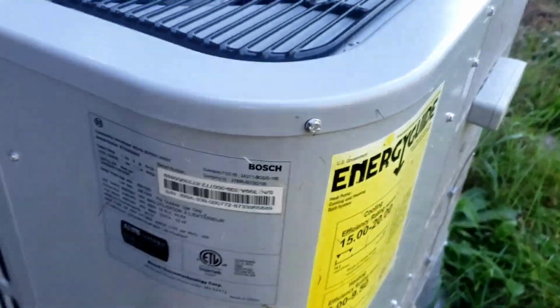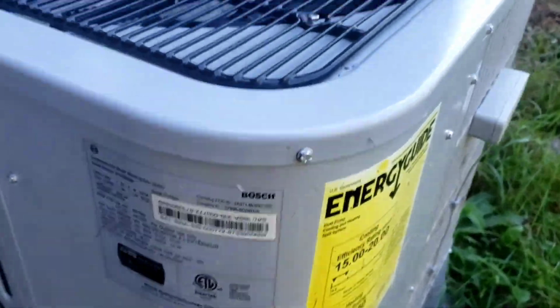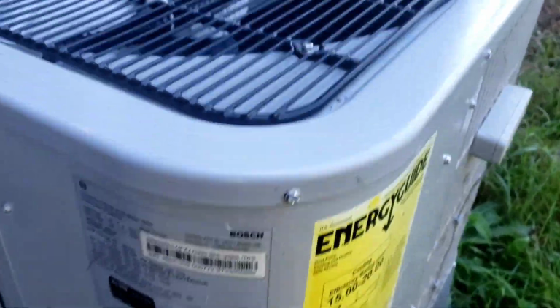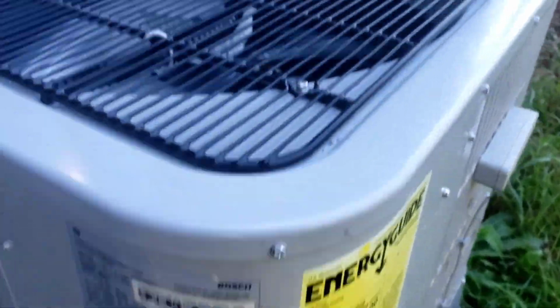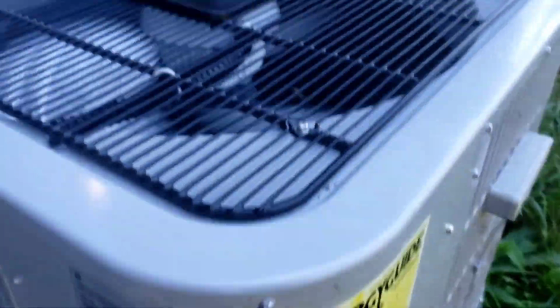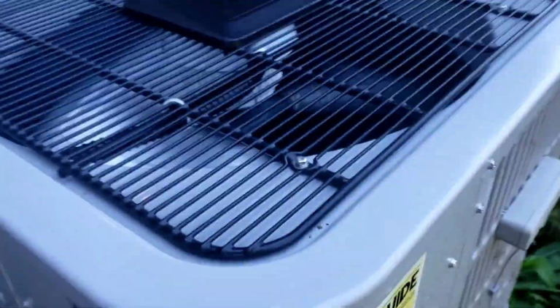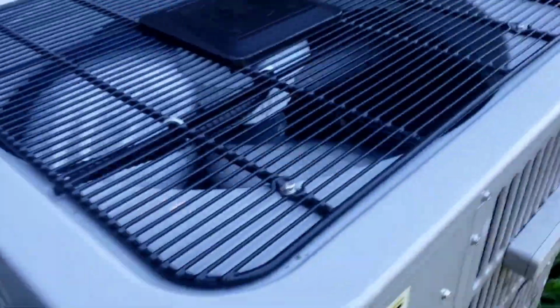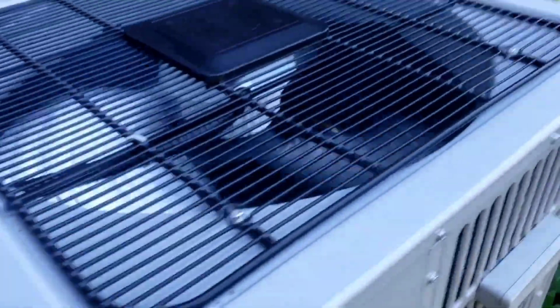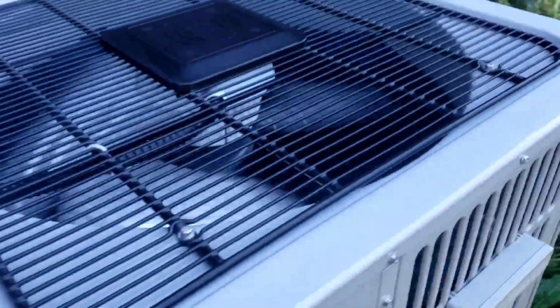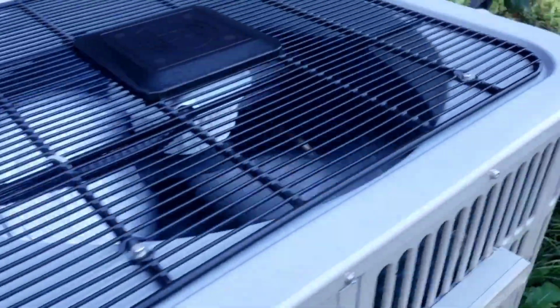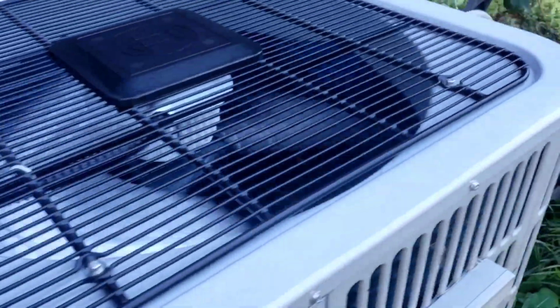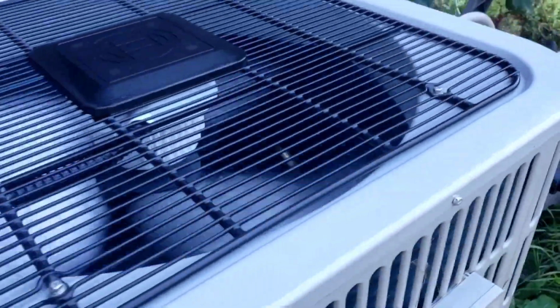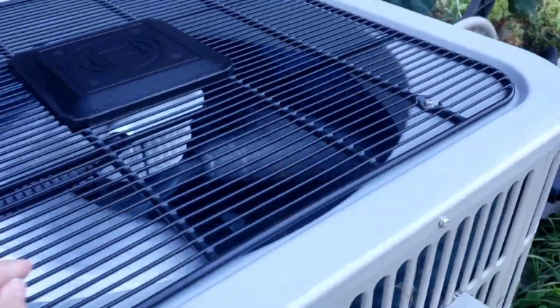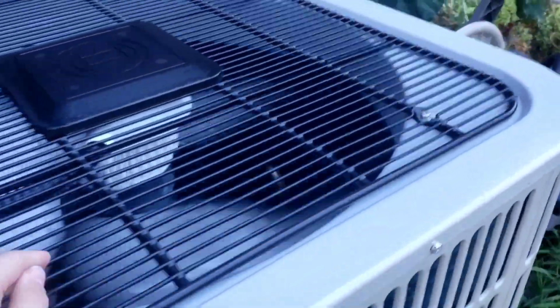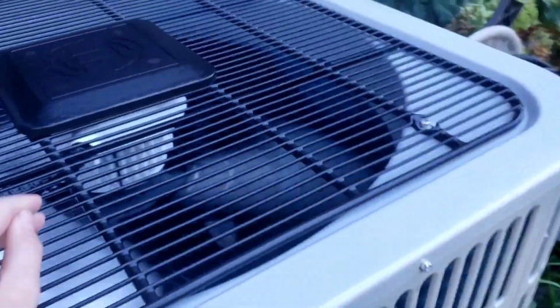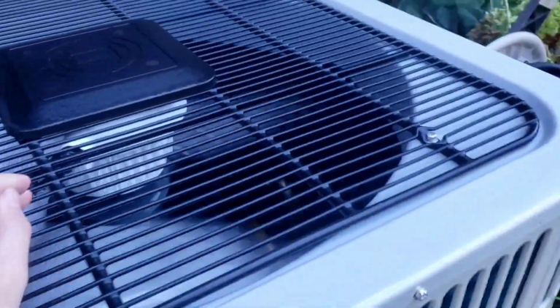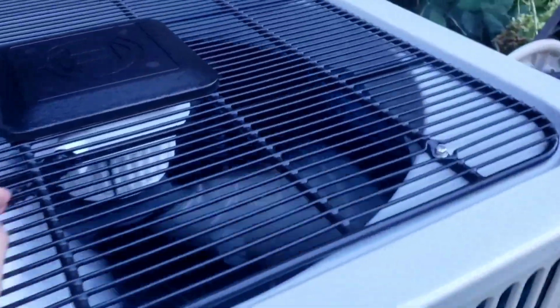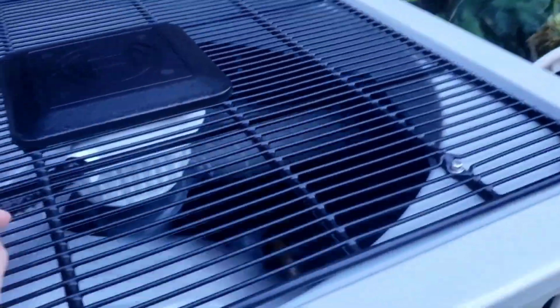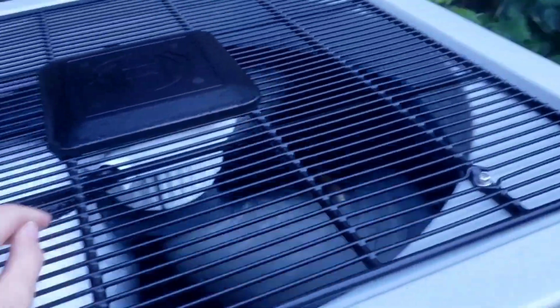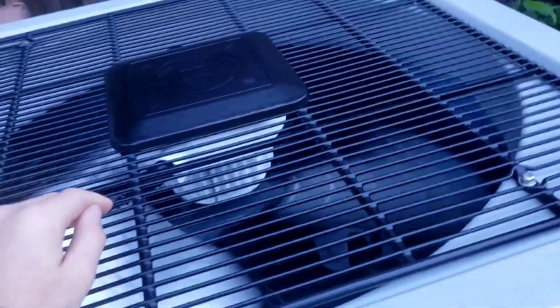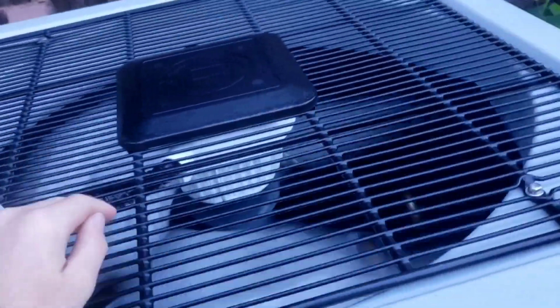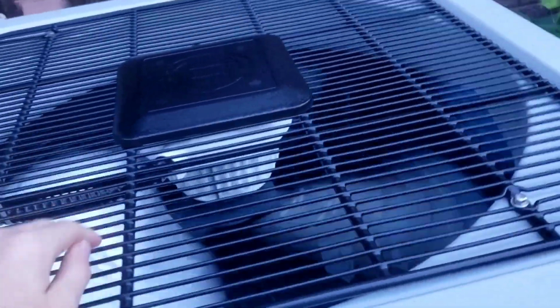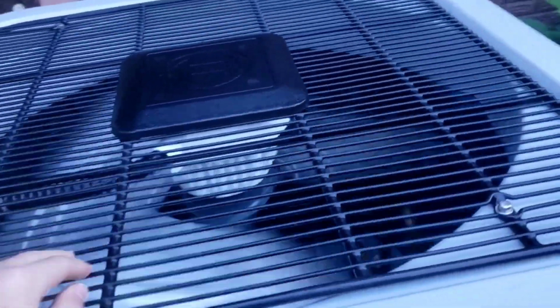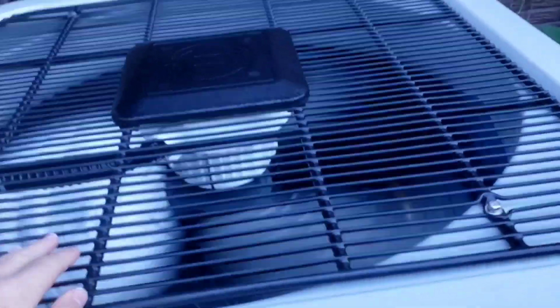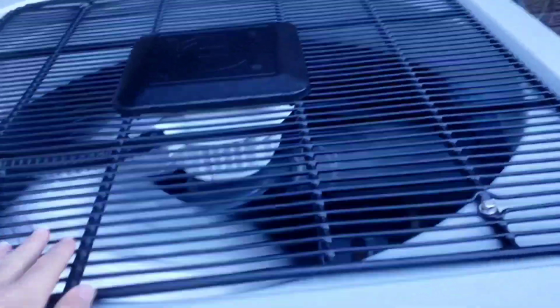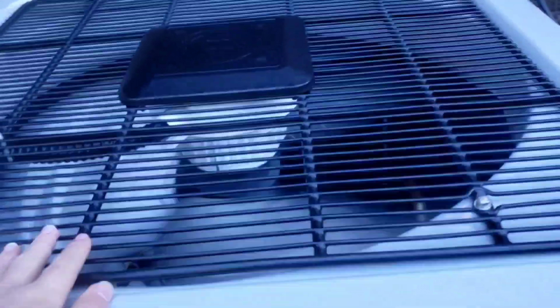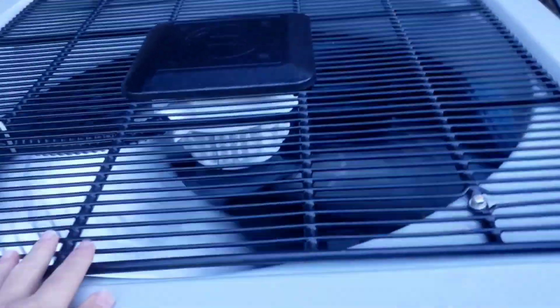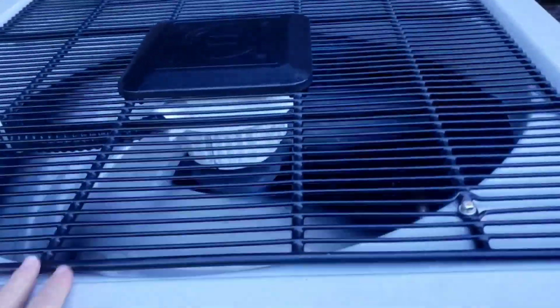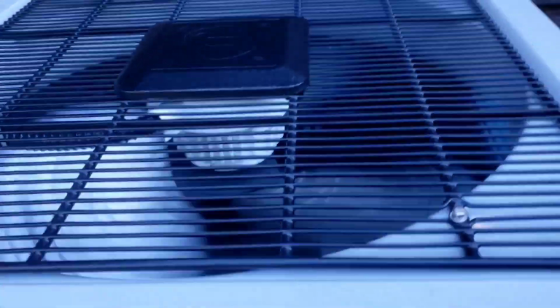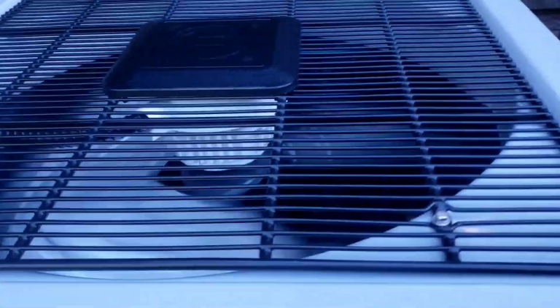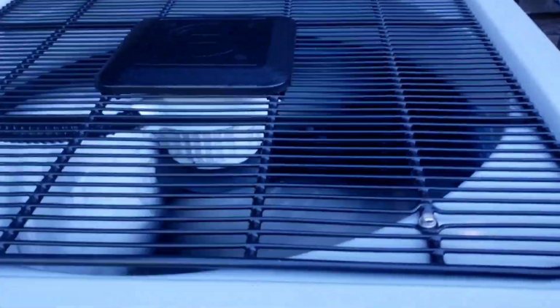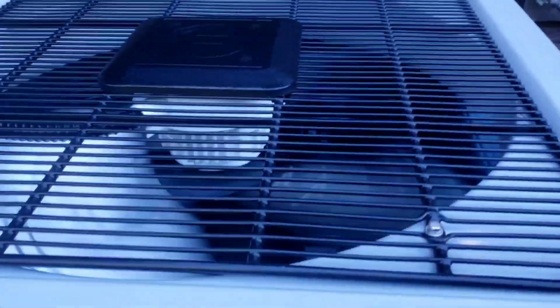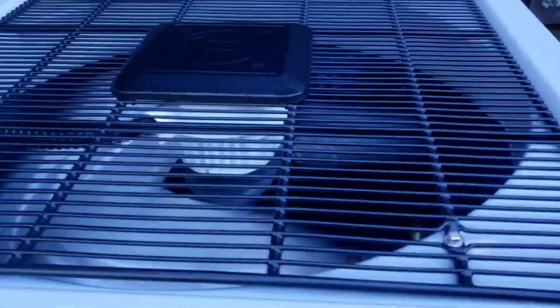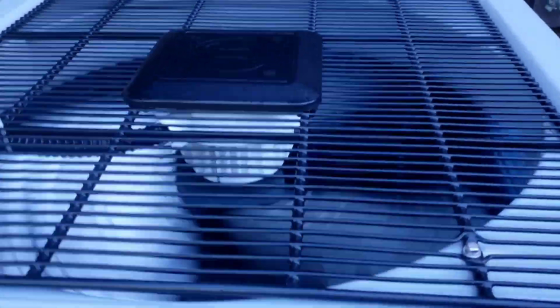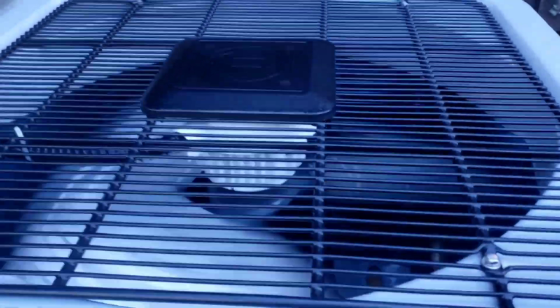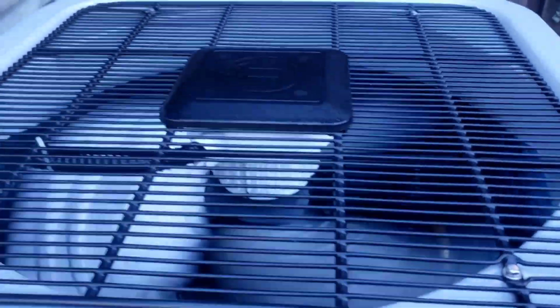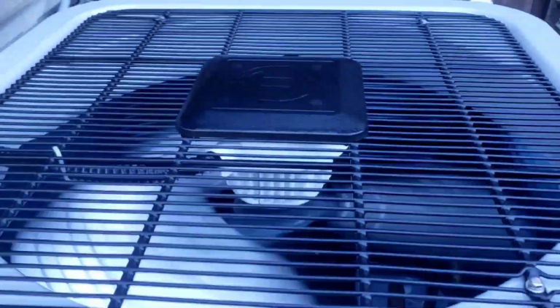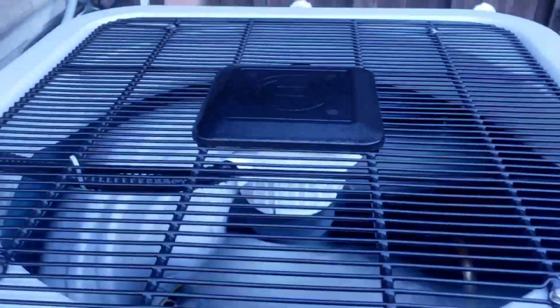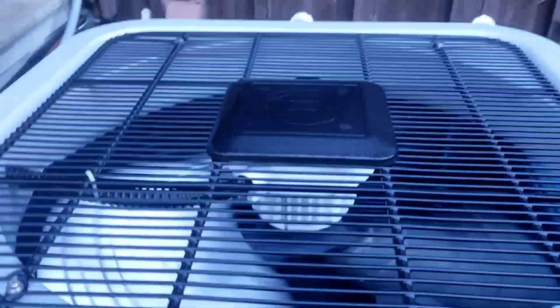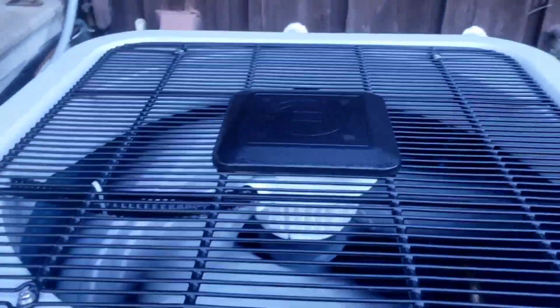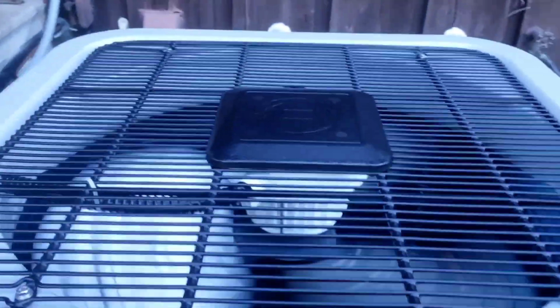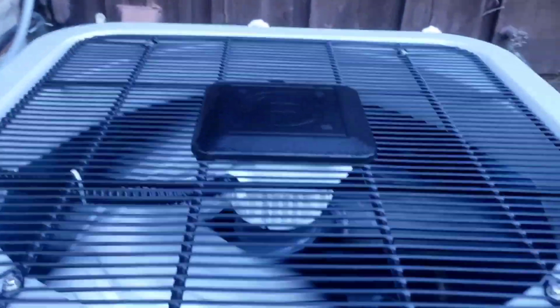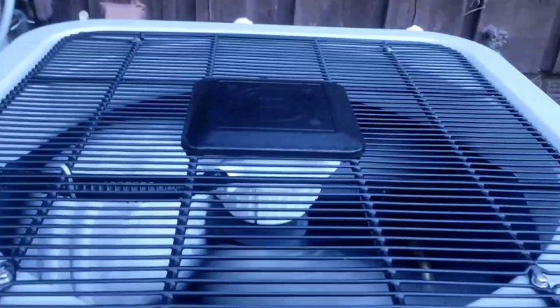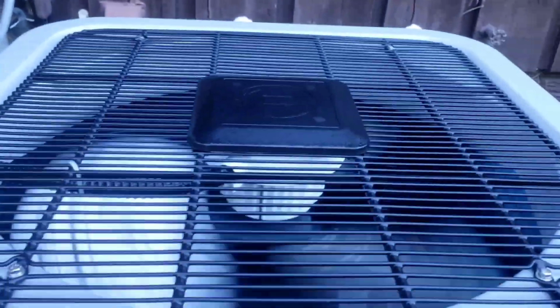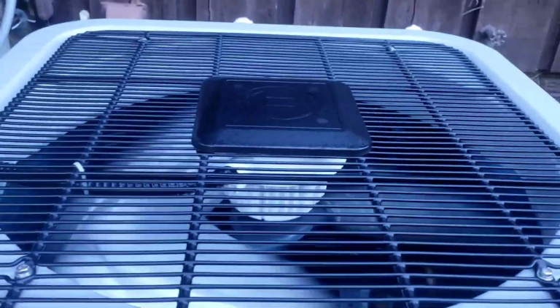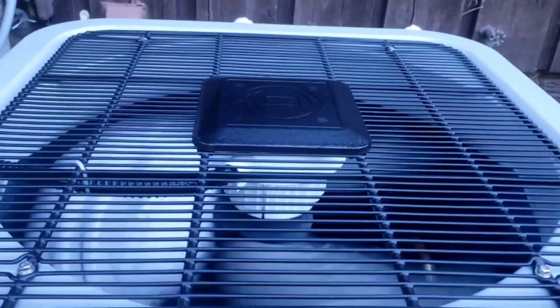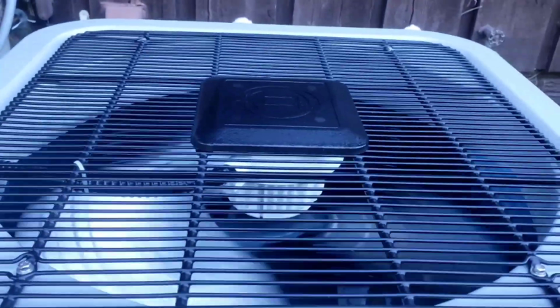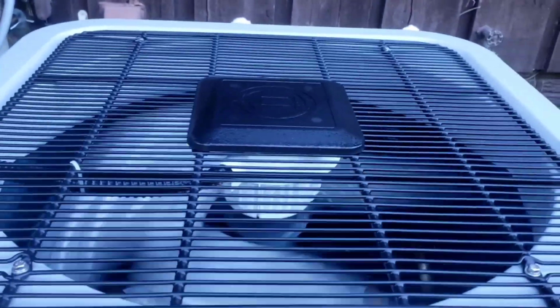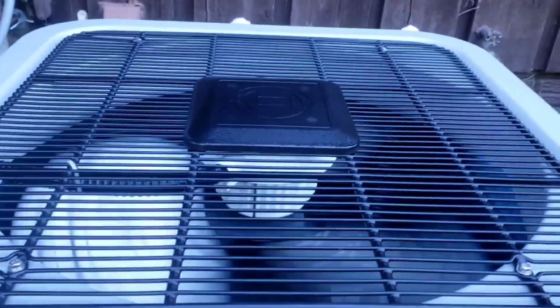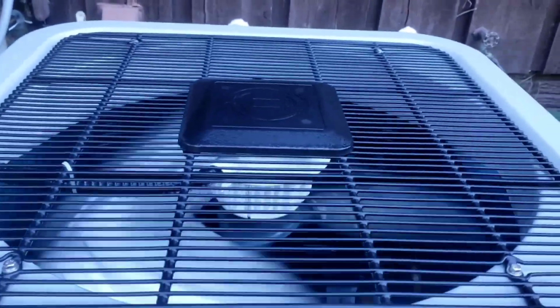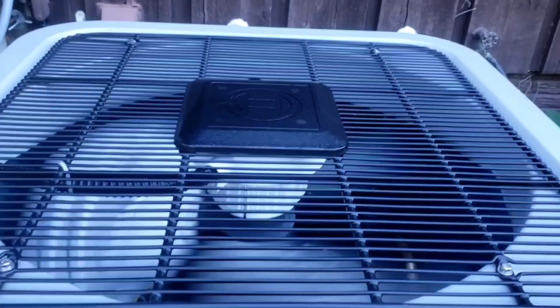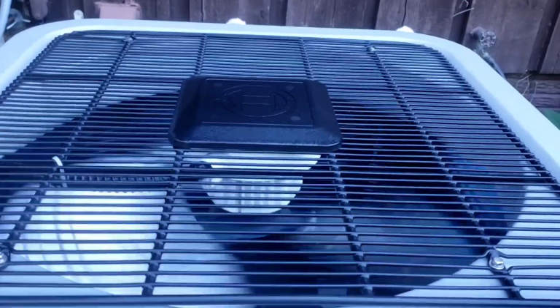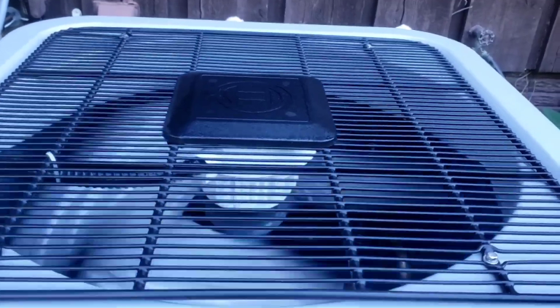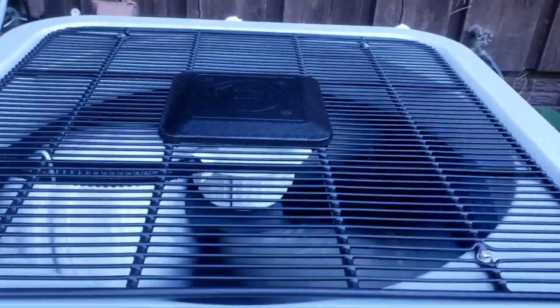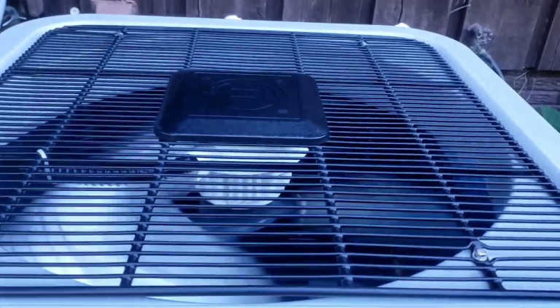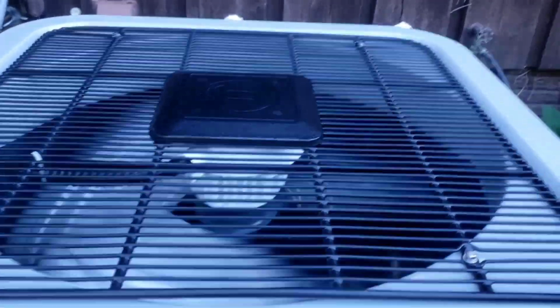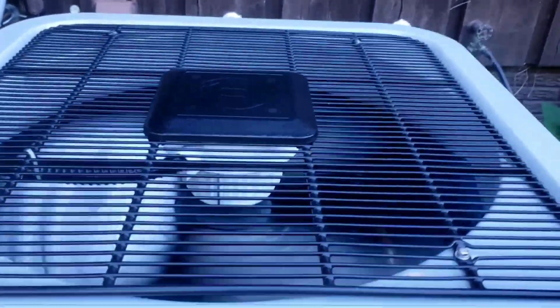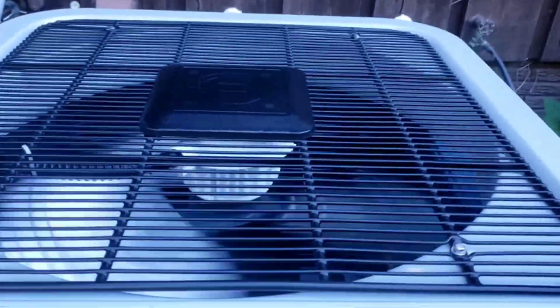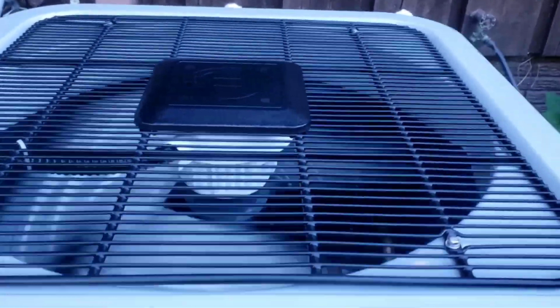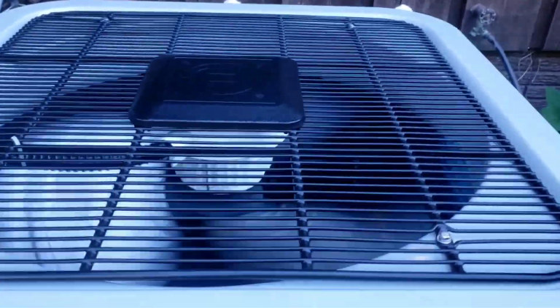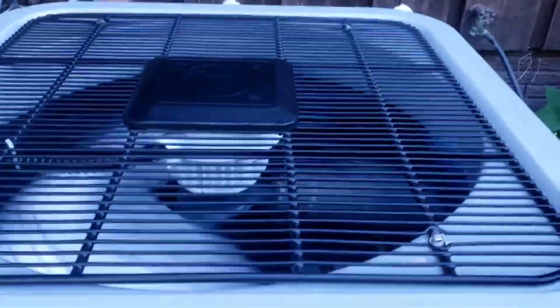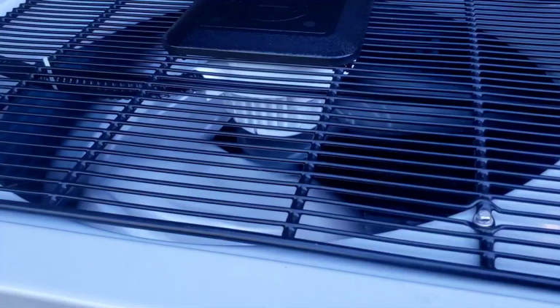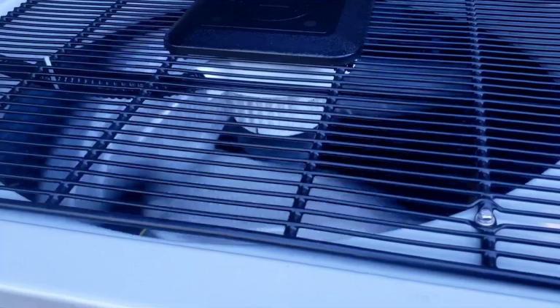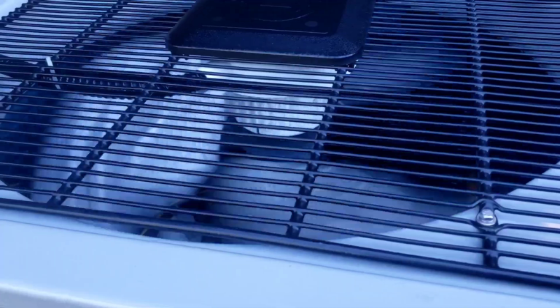This is an inverter heat pump. Right now it's on heat mode, because it's like 40 degrees out here right now.